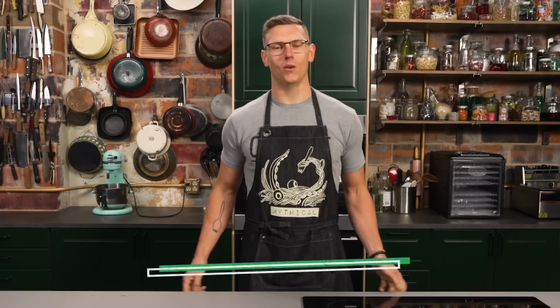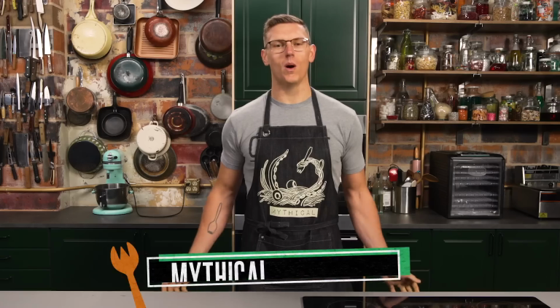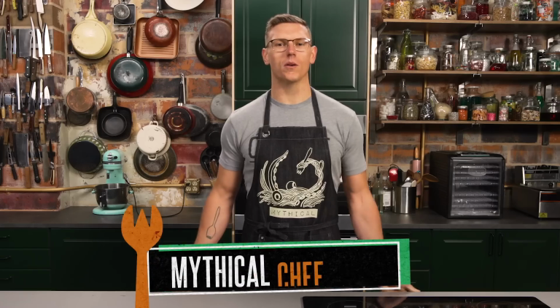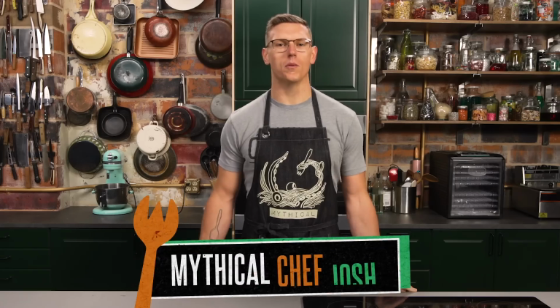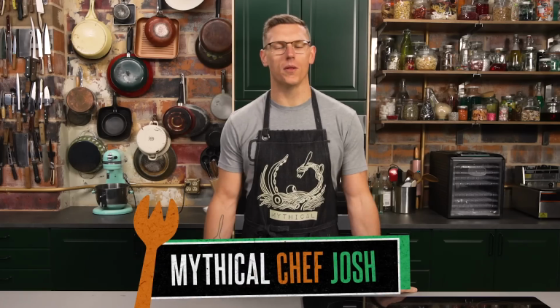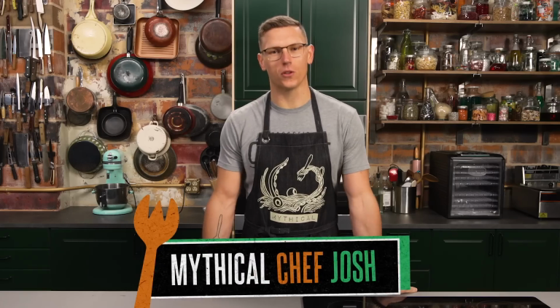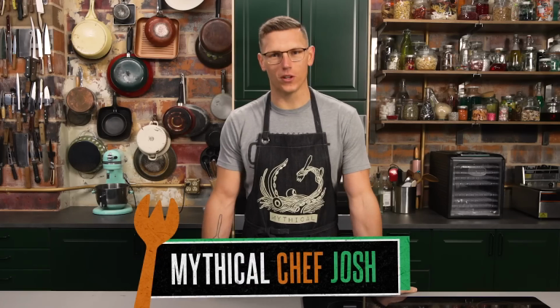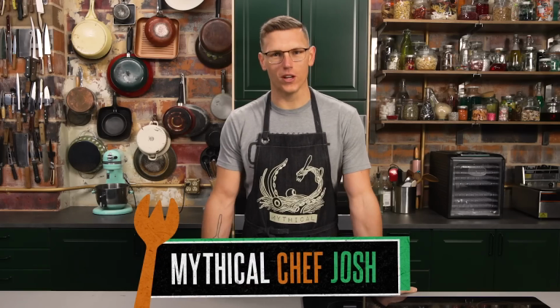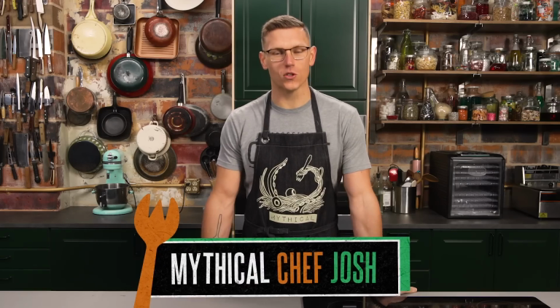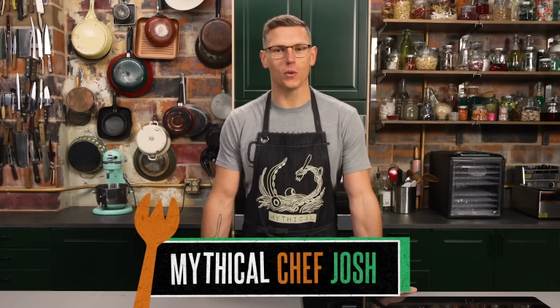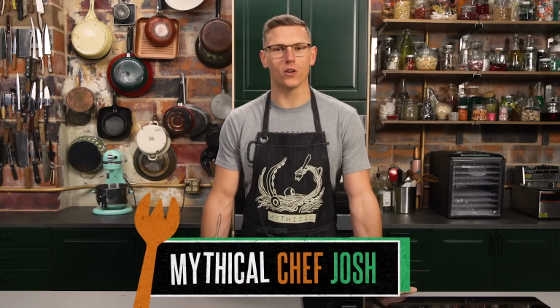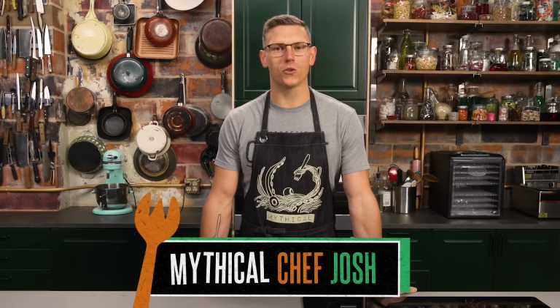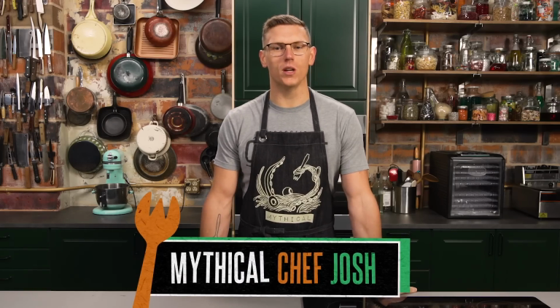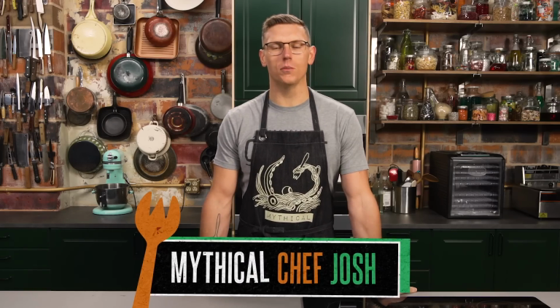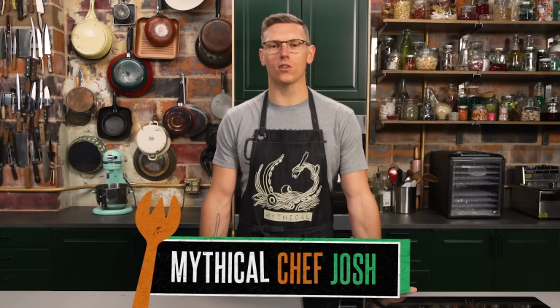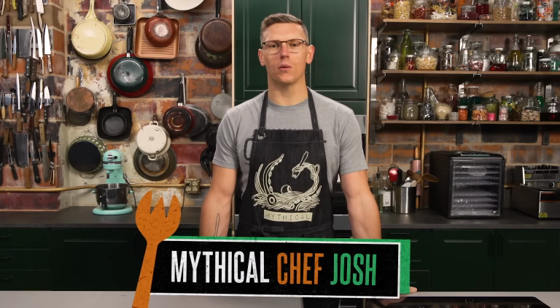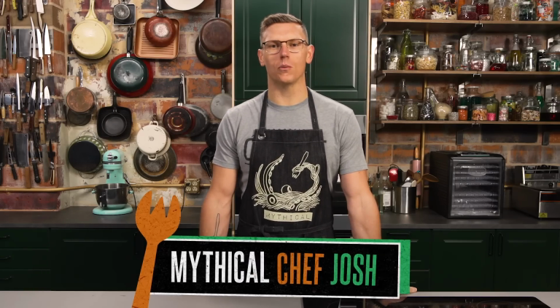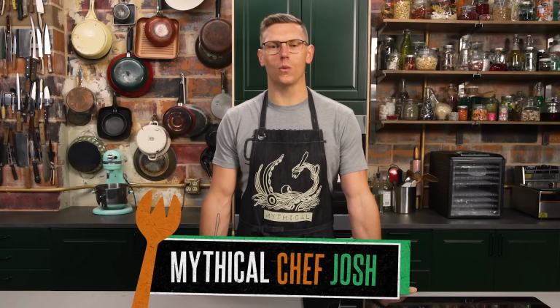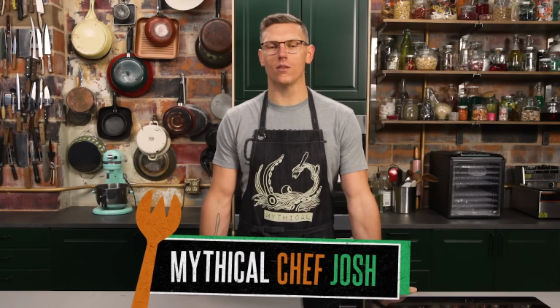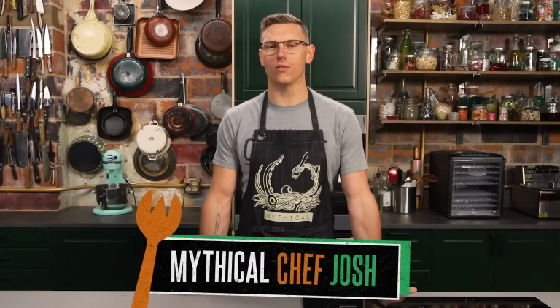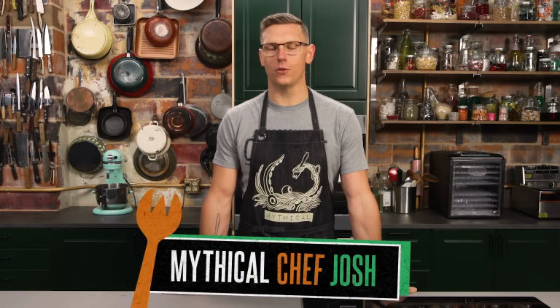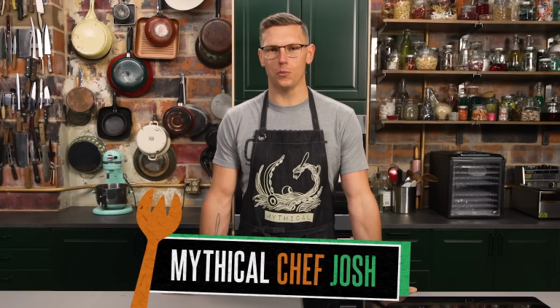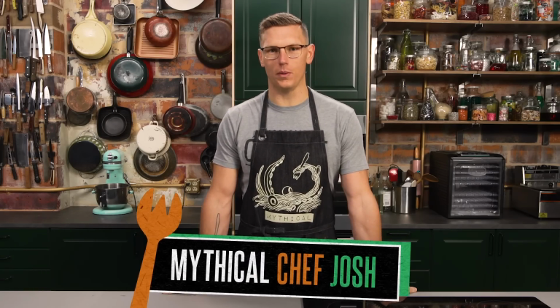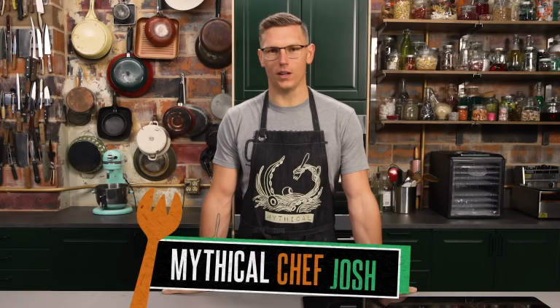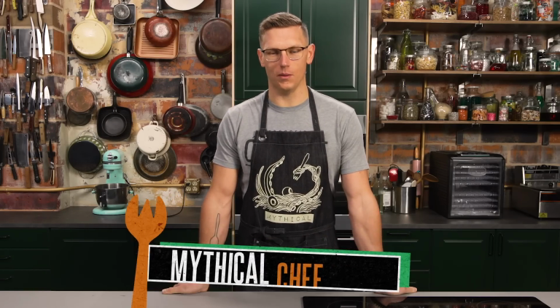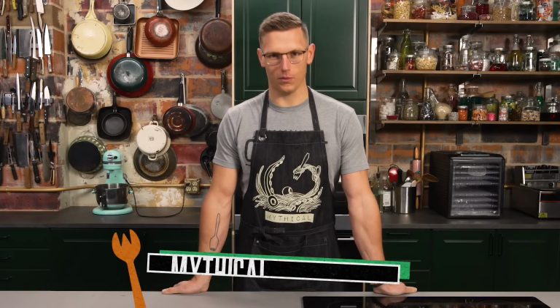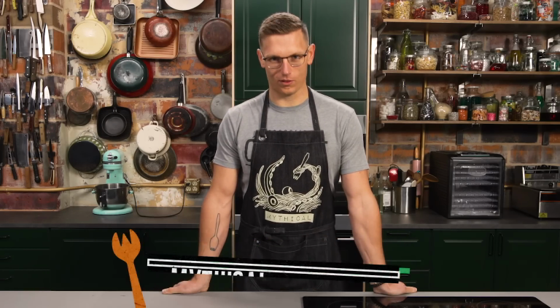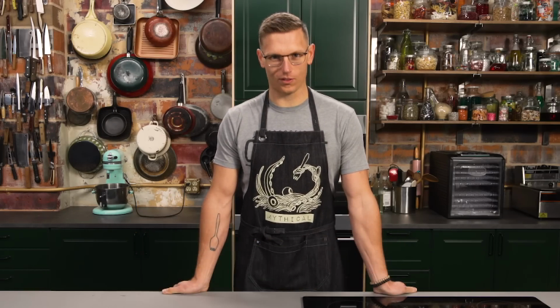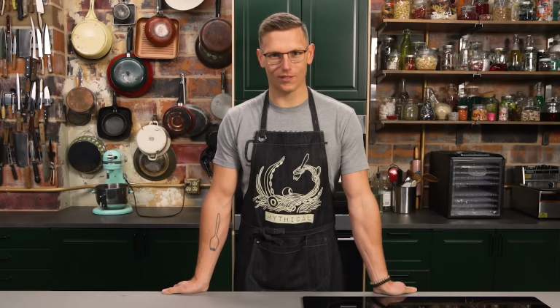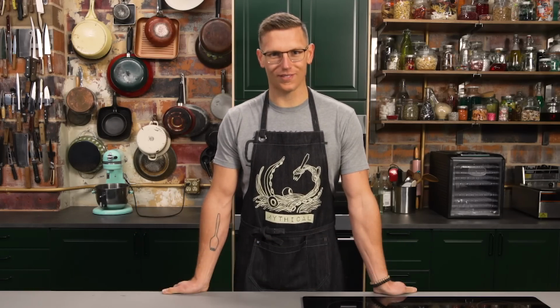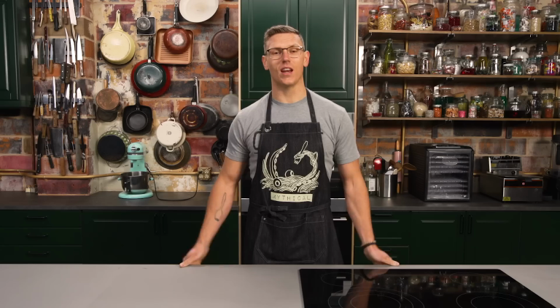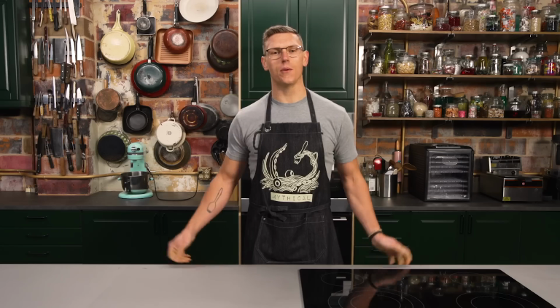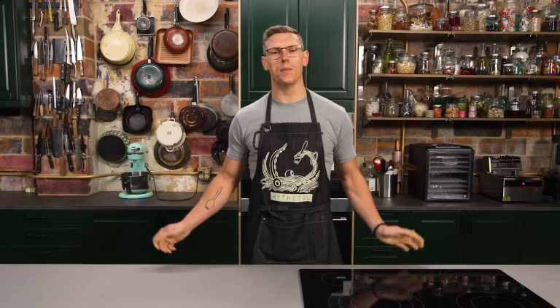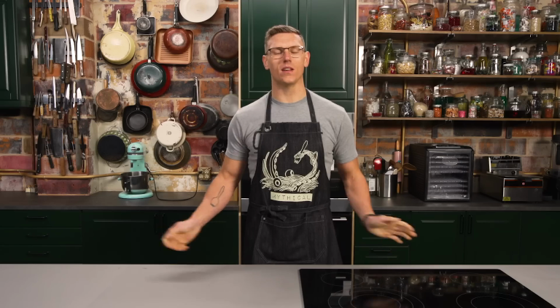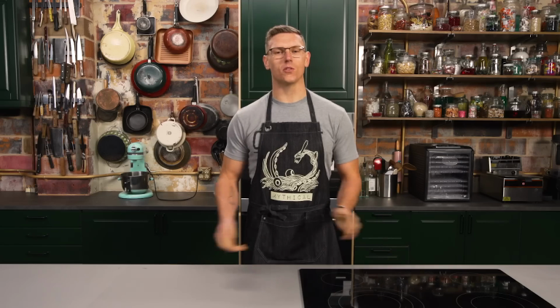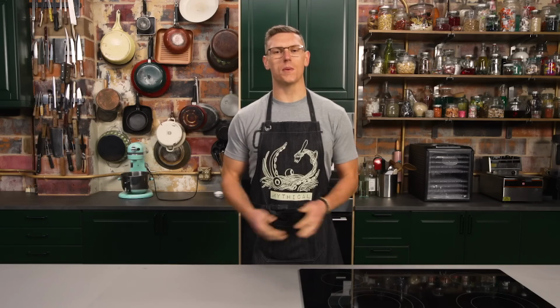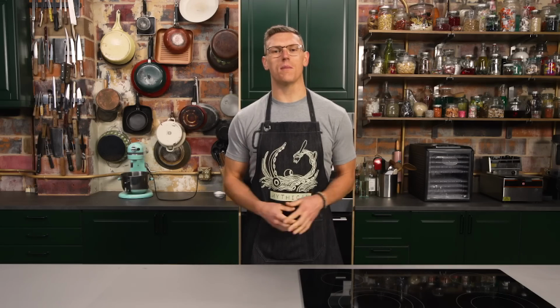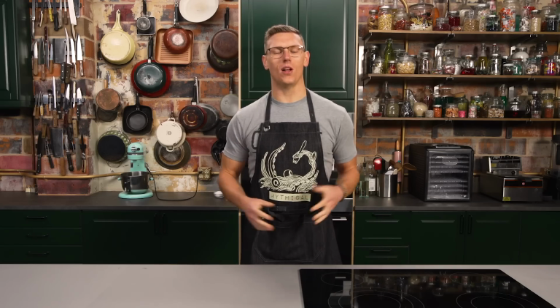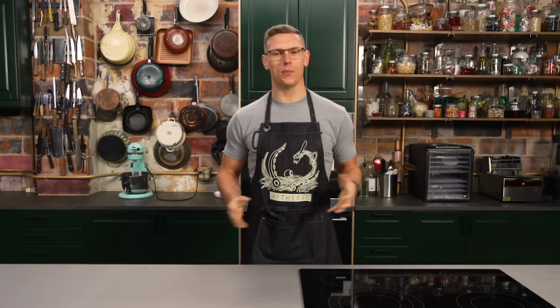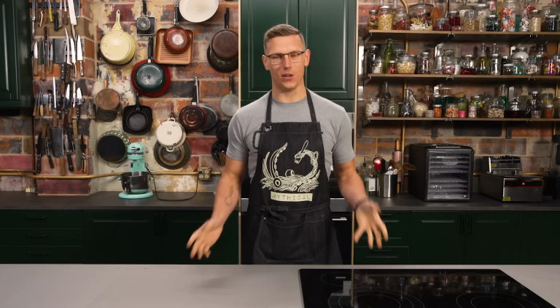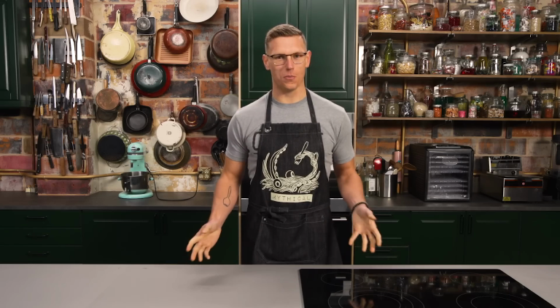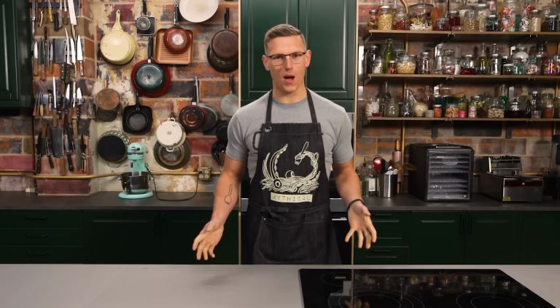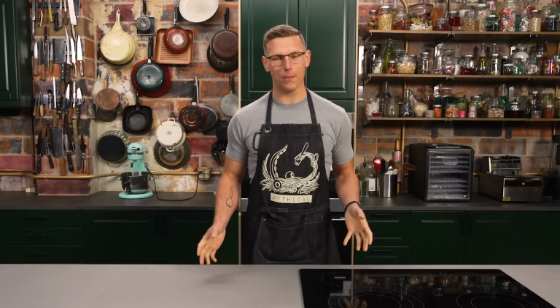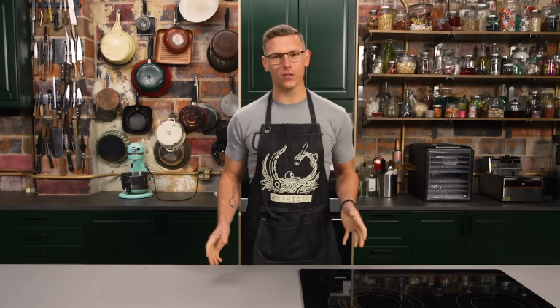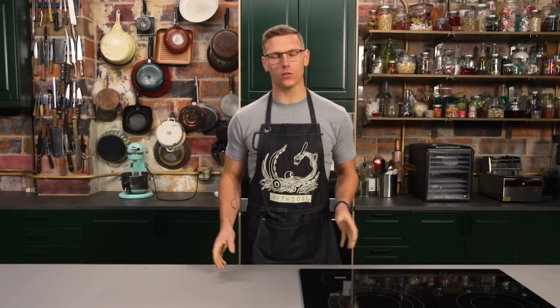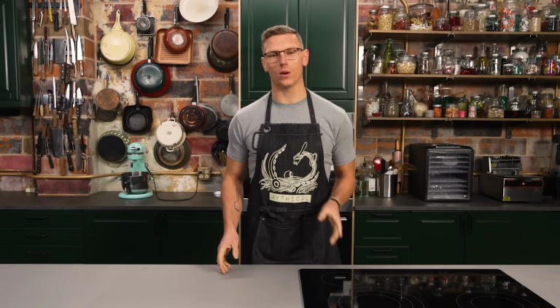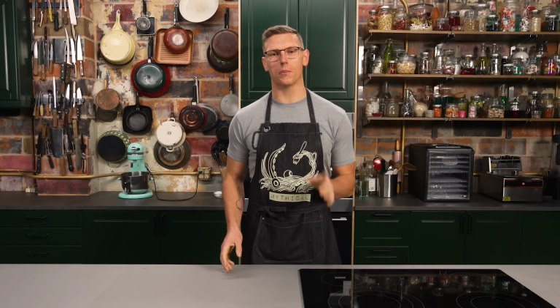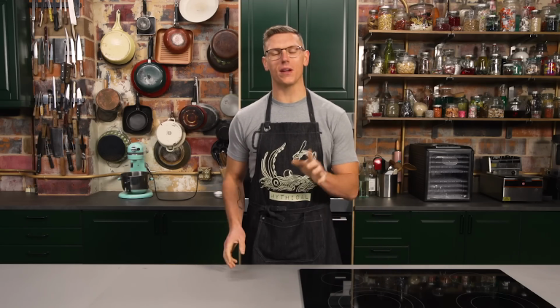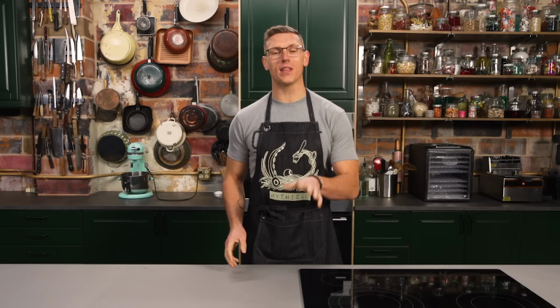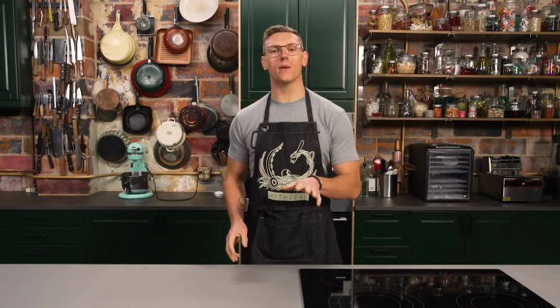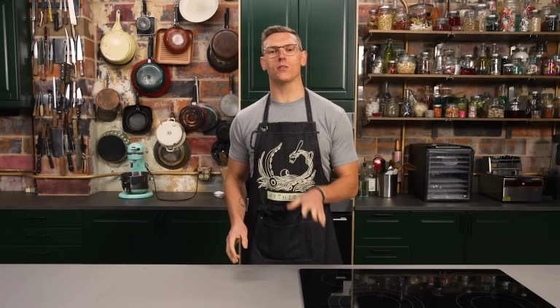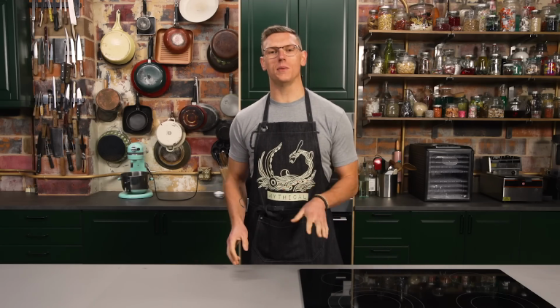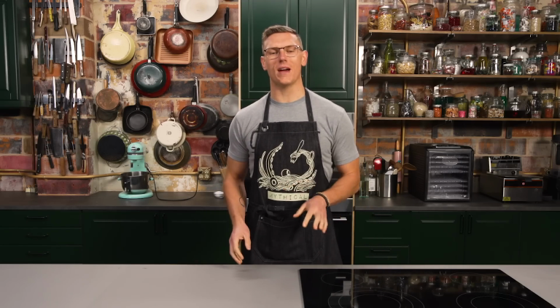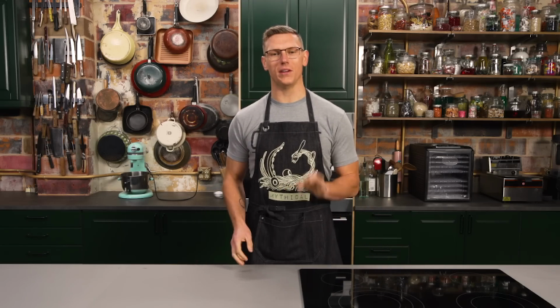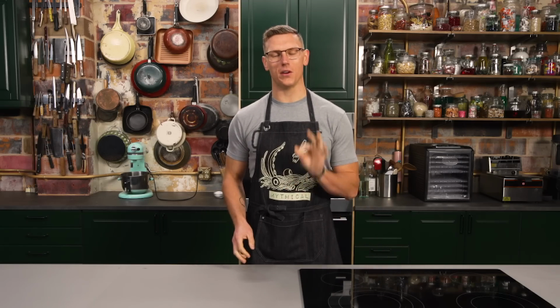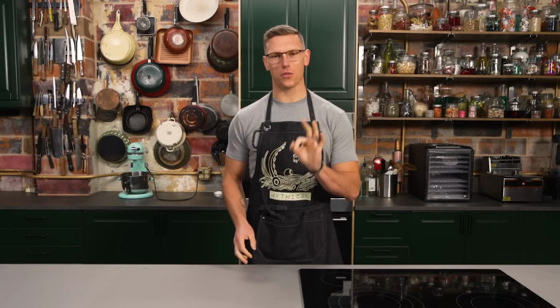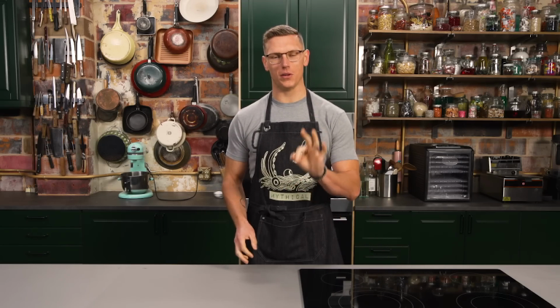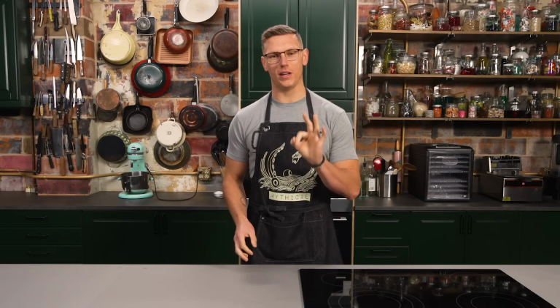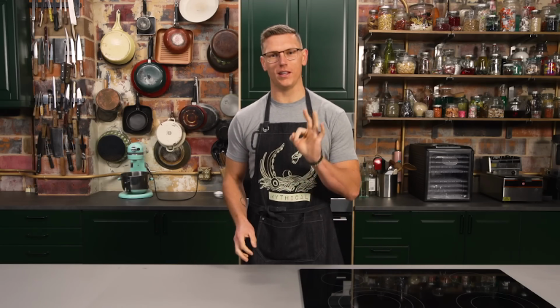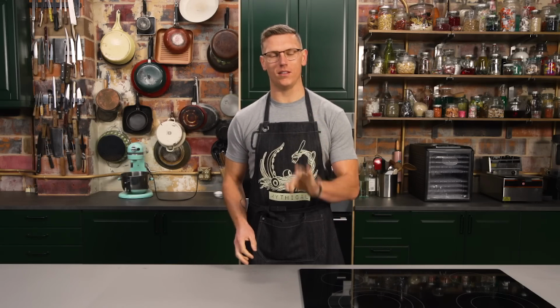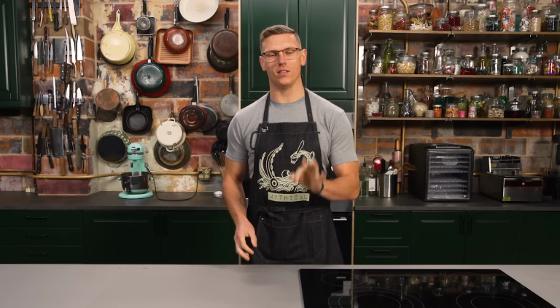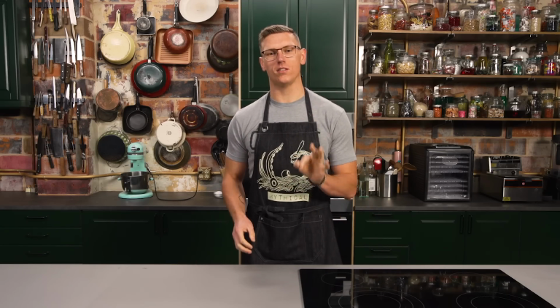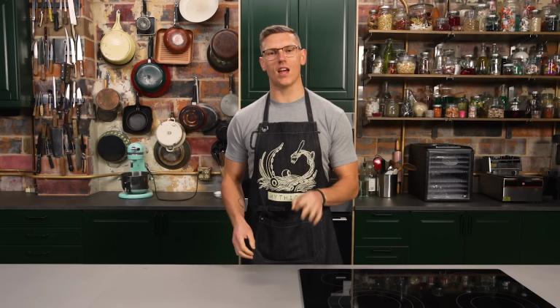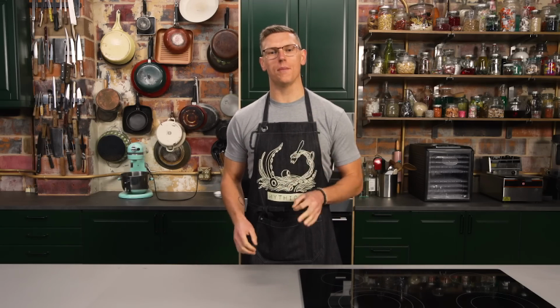Welcome to Mythical Kitchen, where dreams are what food becomes. Today we're making Spam jalapeño poppers, and we're gonna break that recipe down into three easy steps.